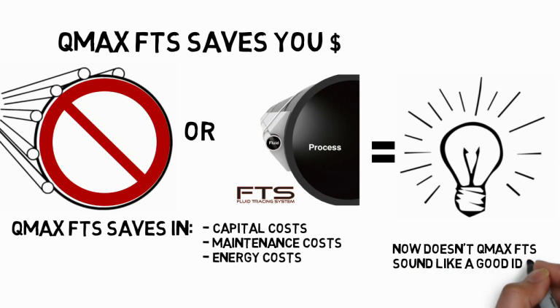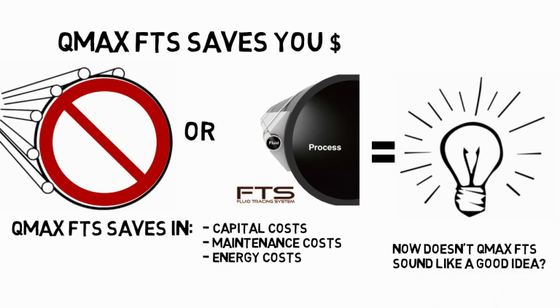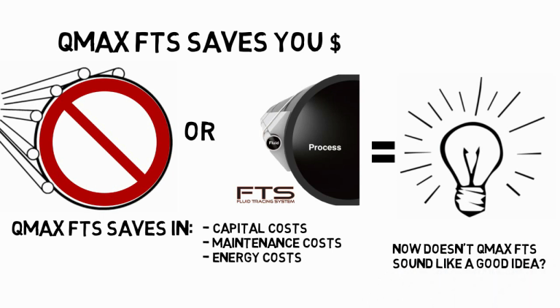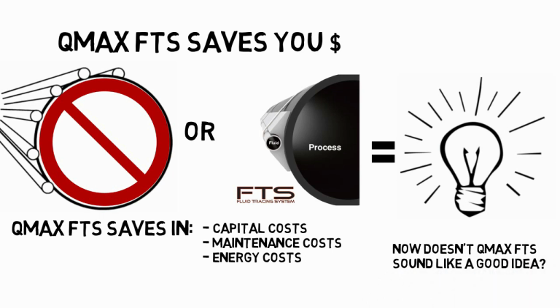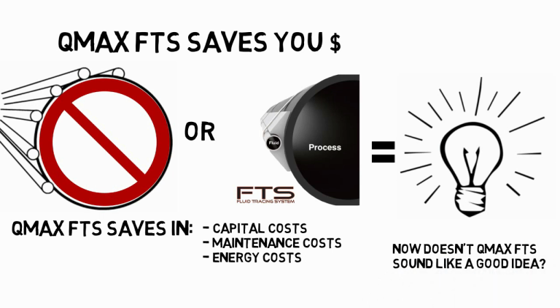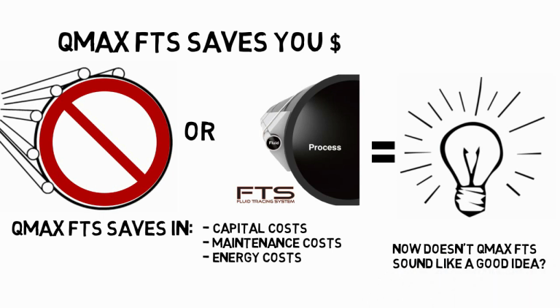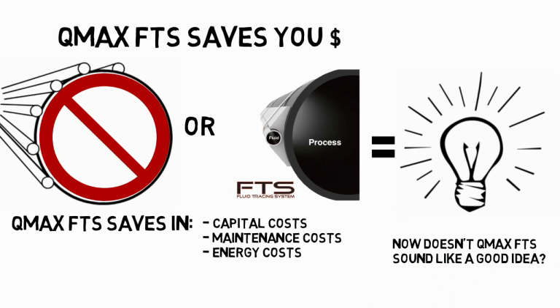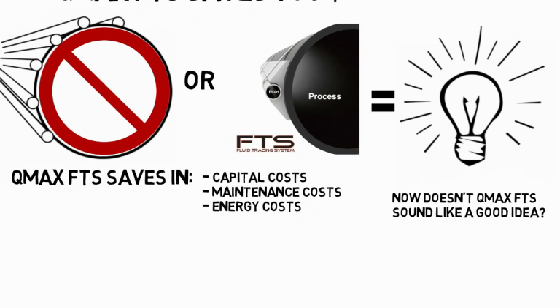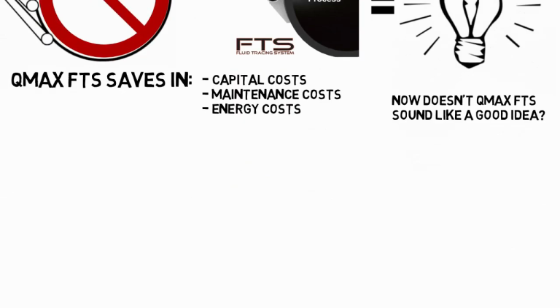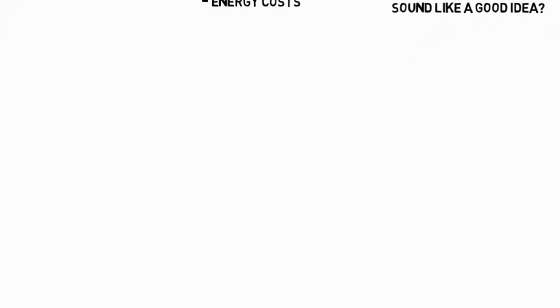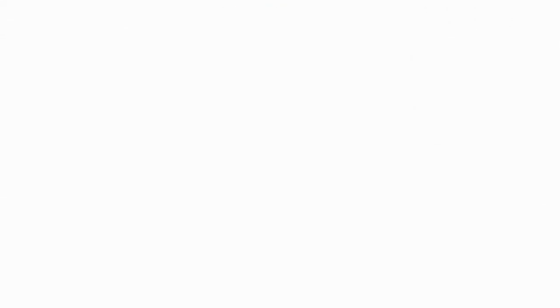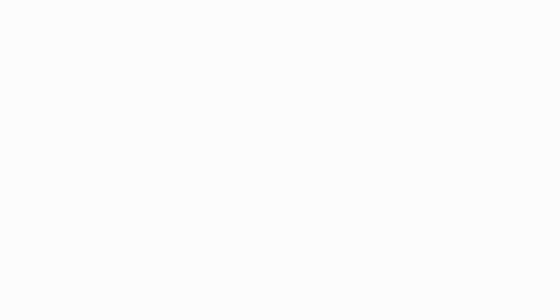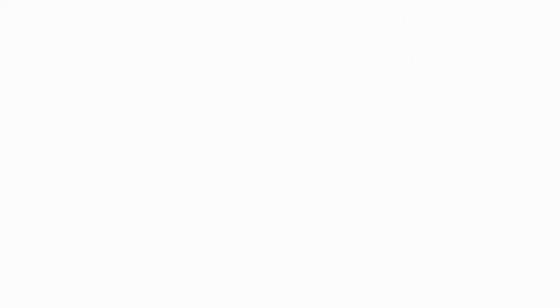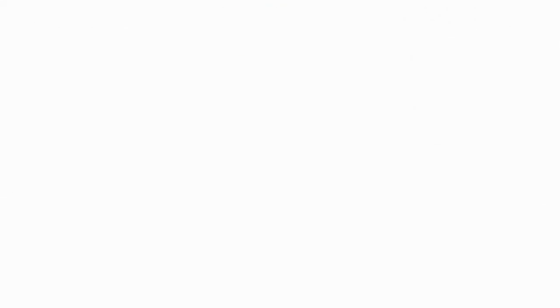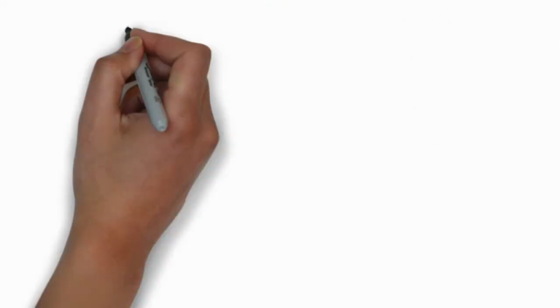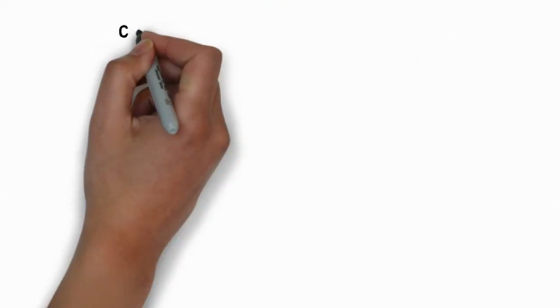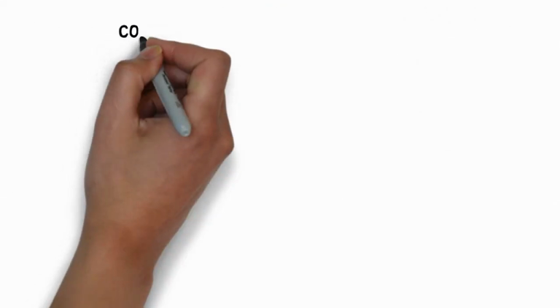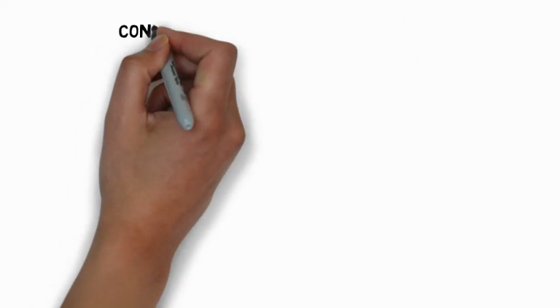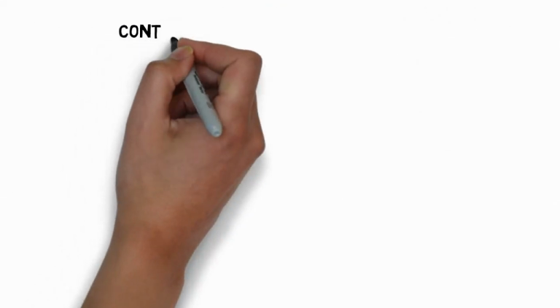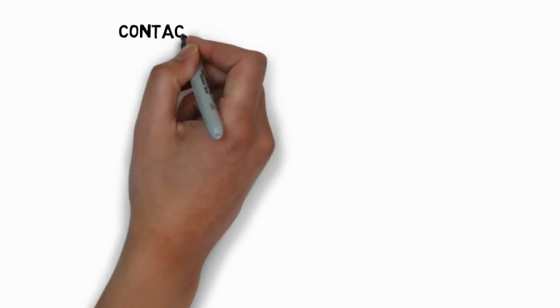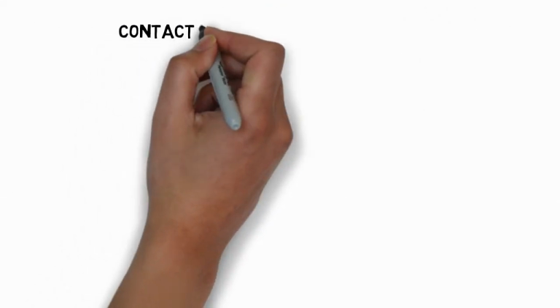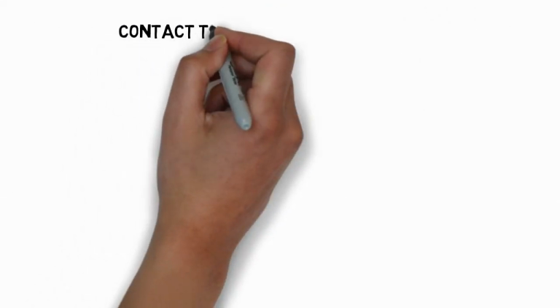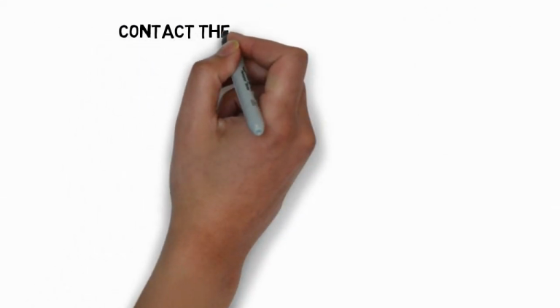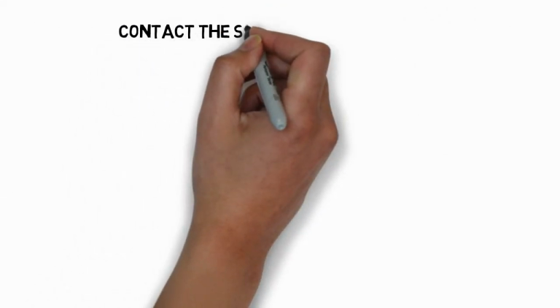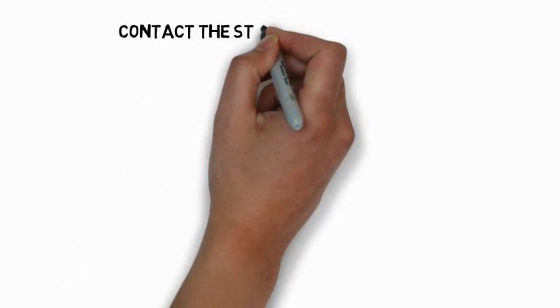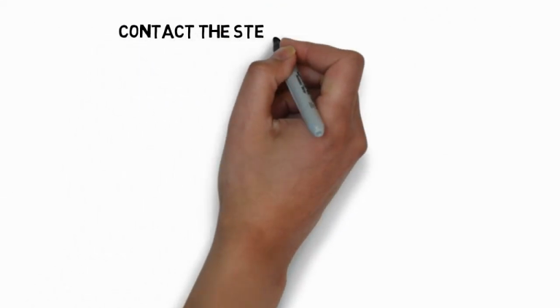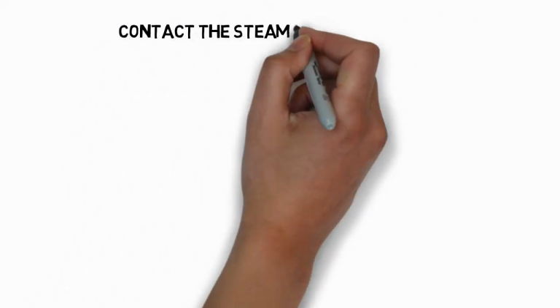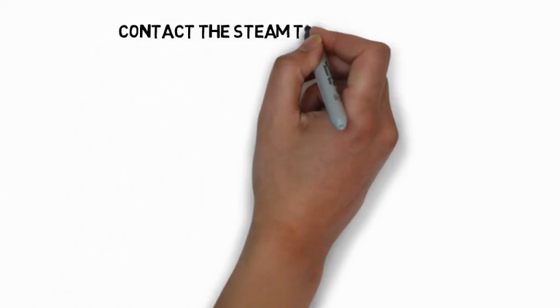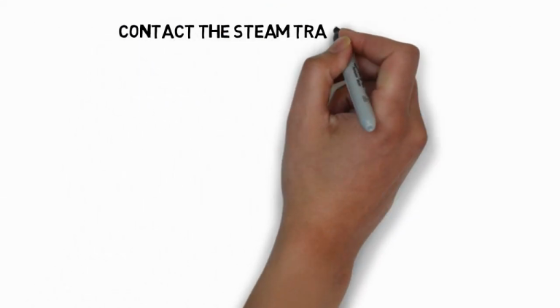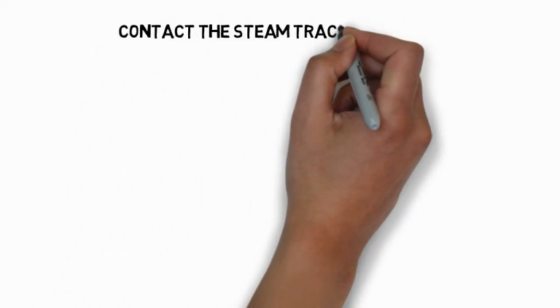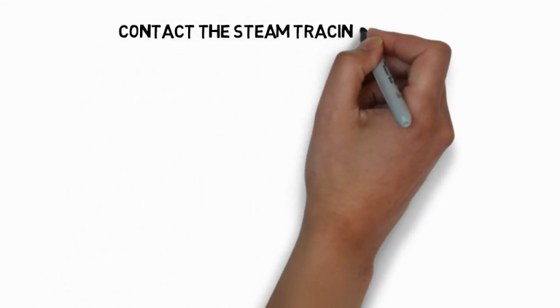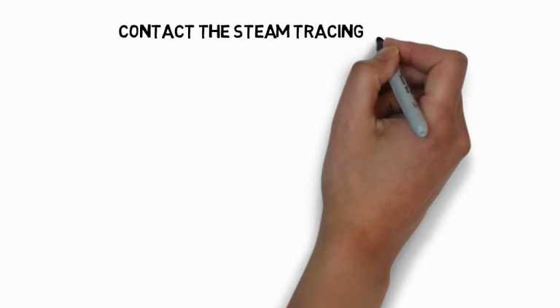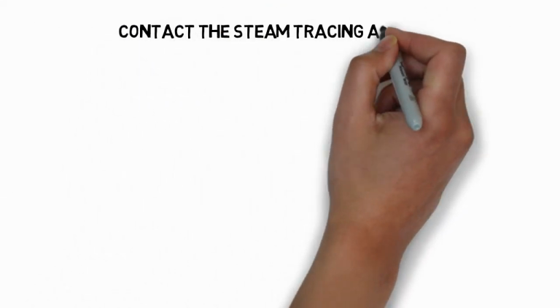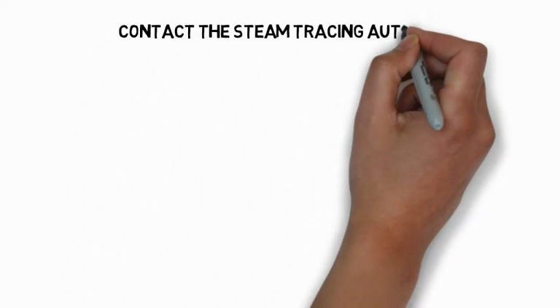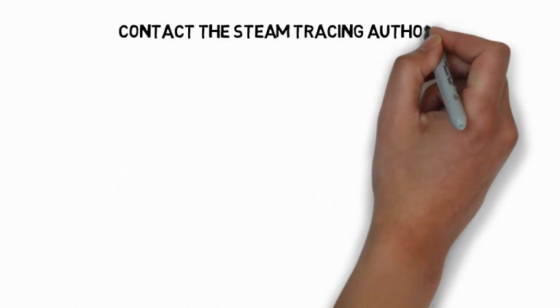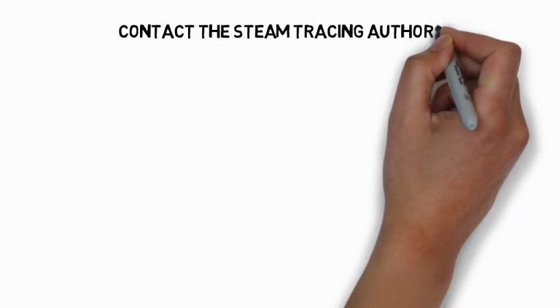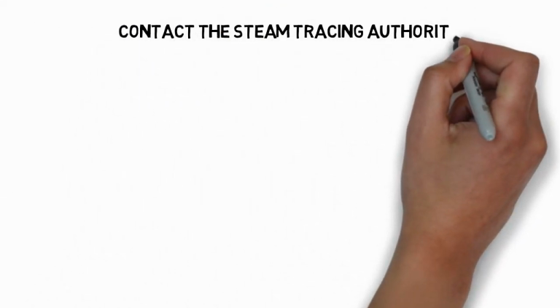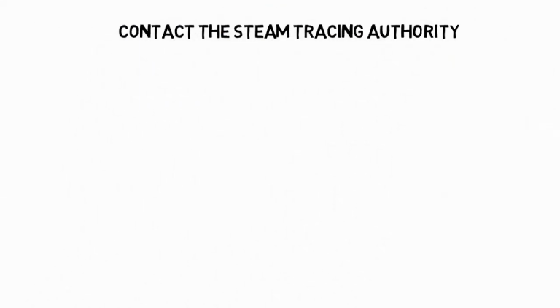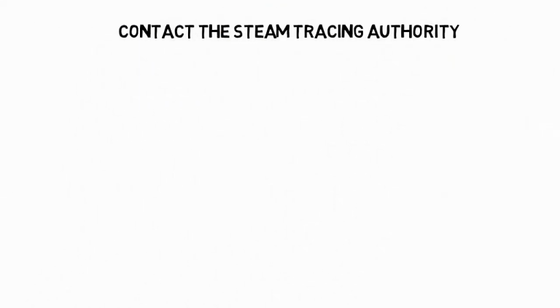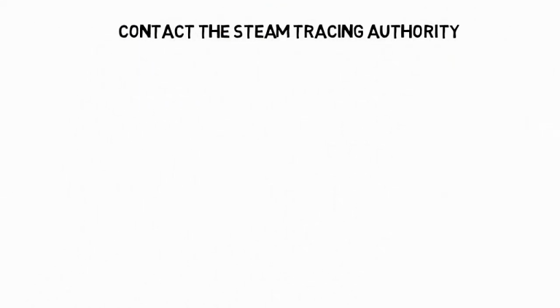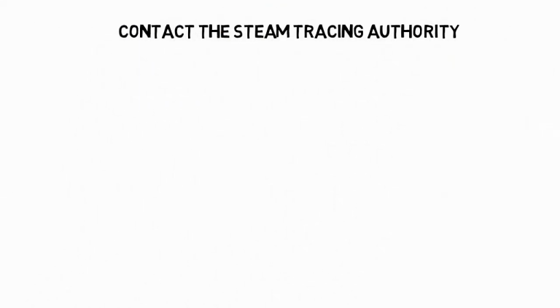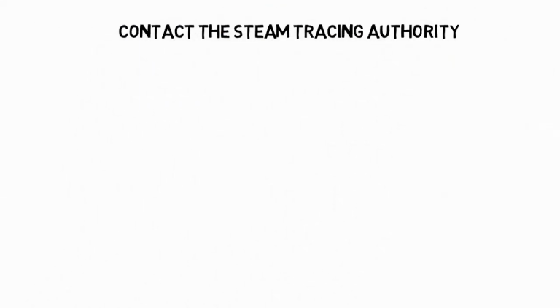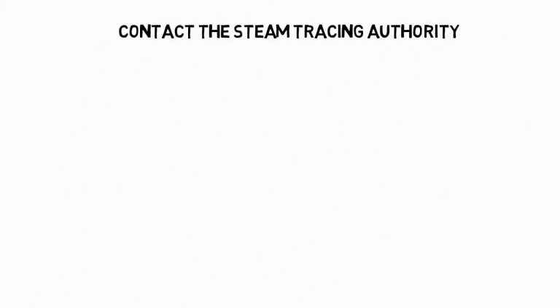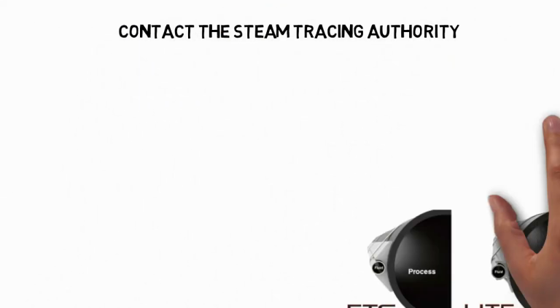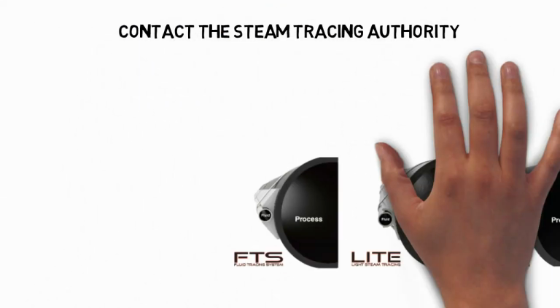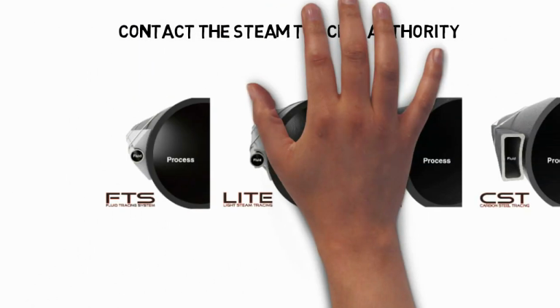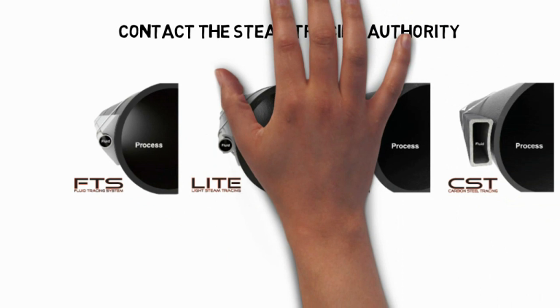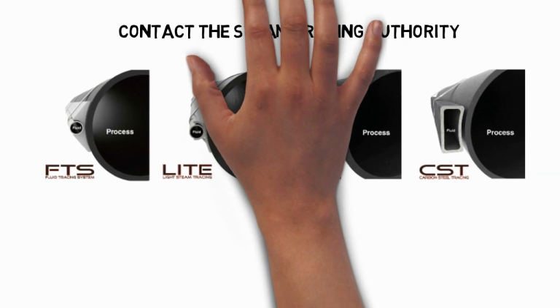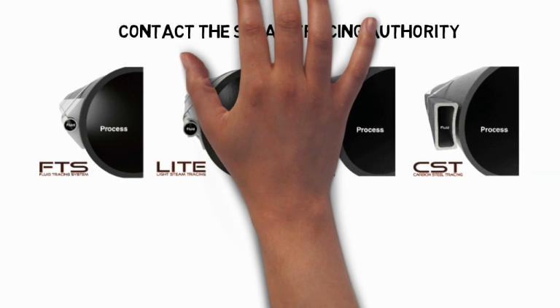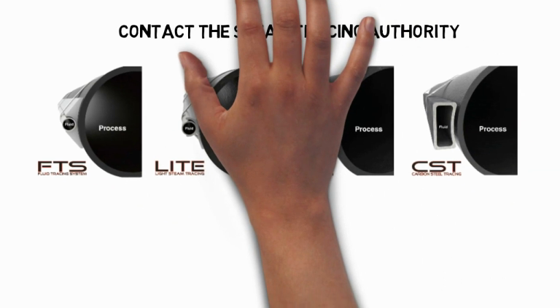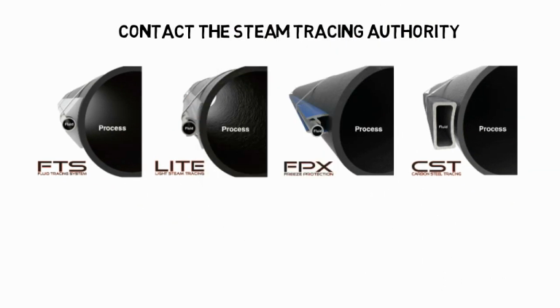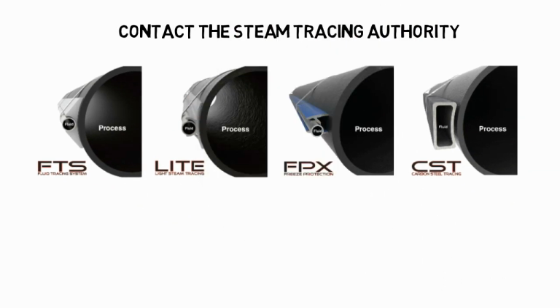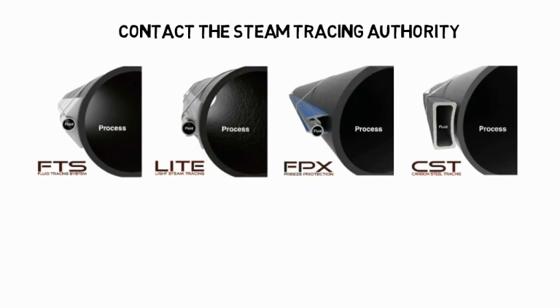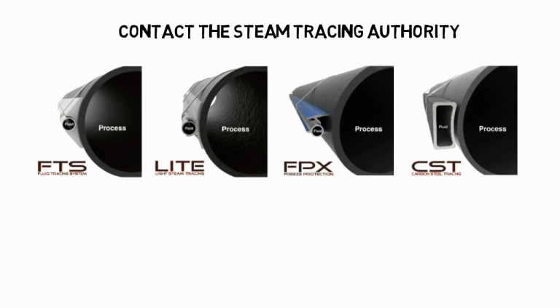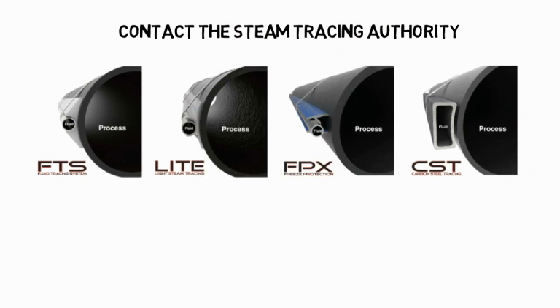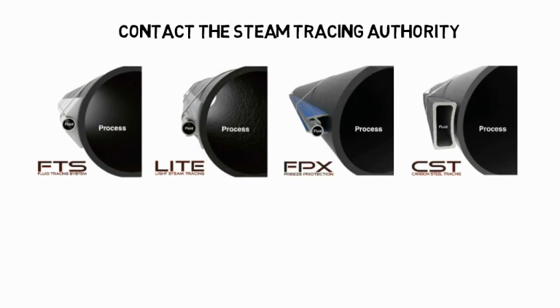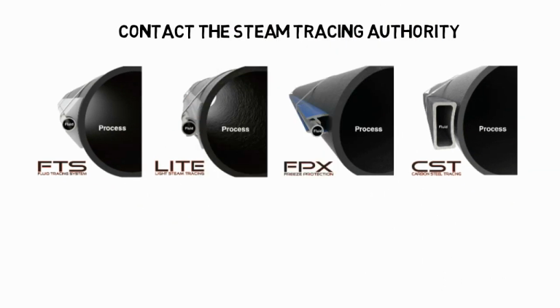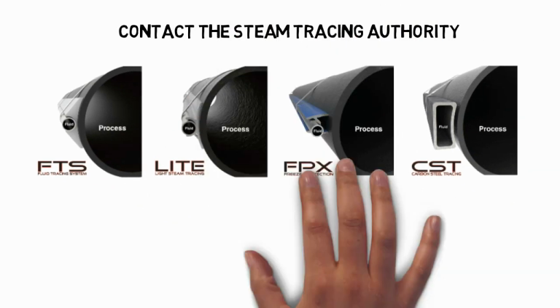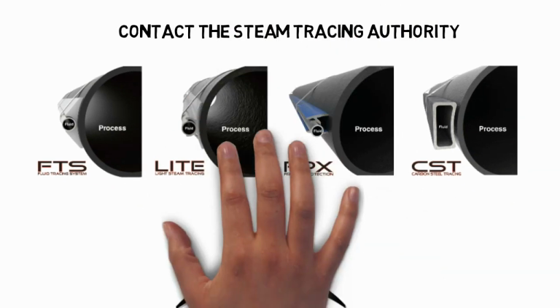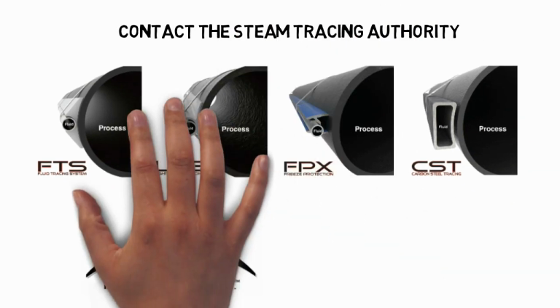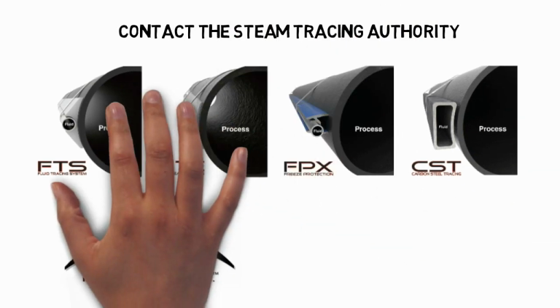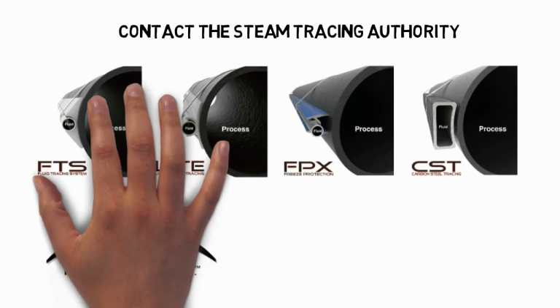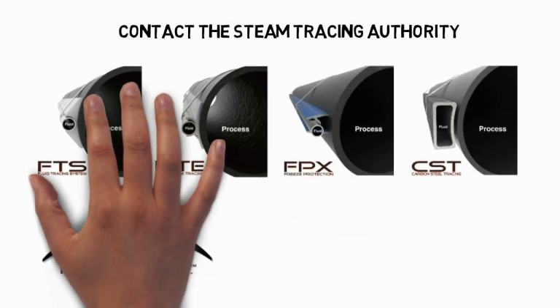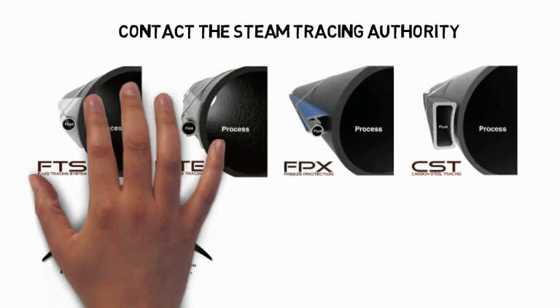Contact Q-Max Industries for information about all our innovative systems. We are the Steam Tracing Authority.